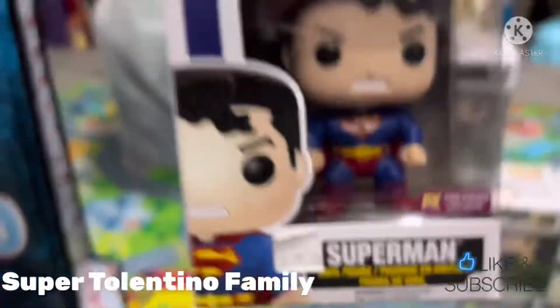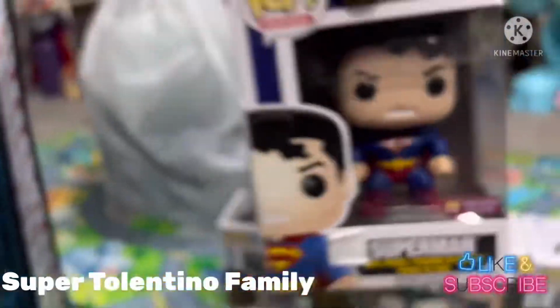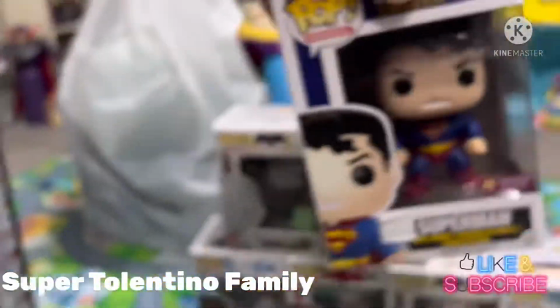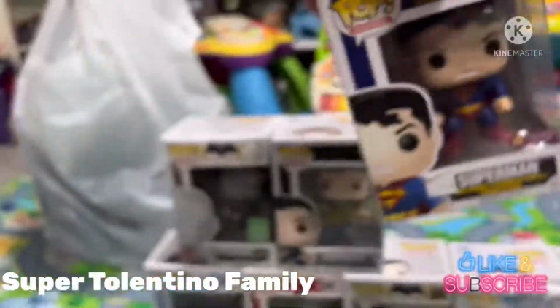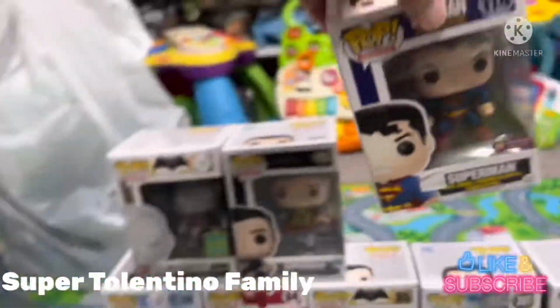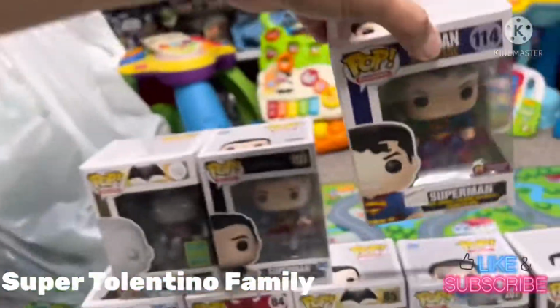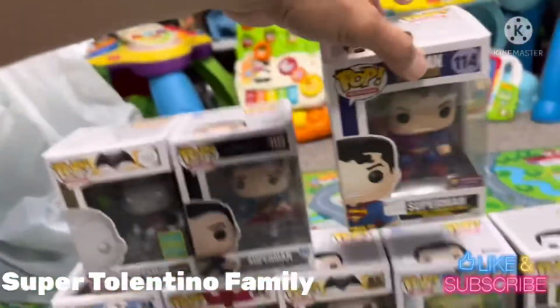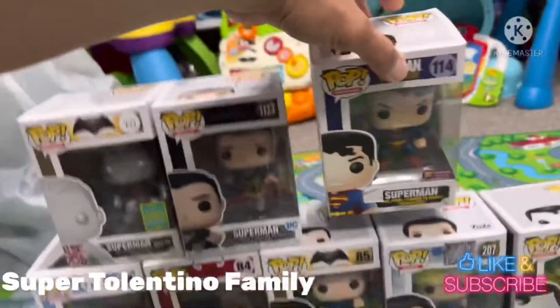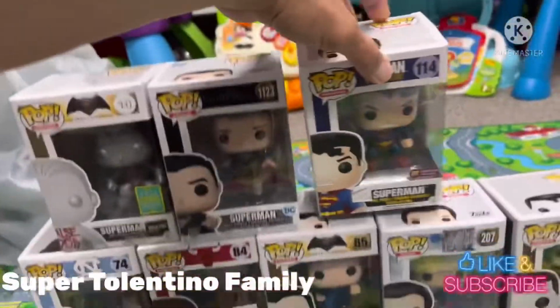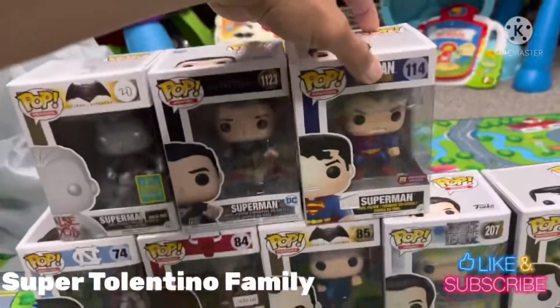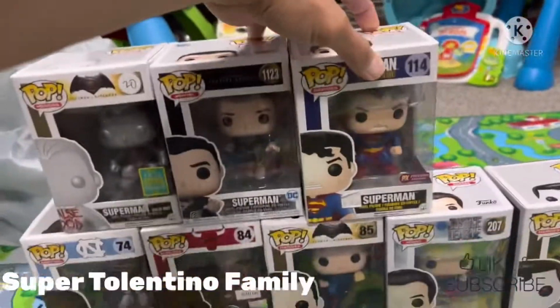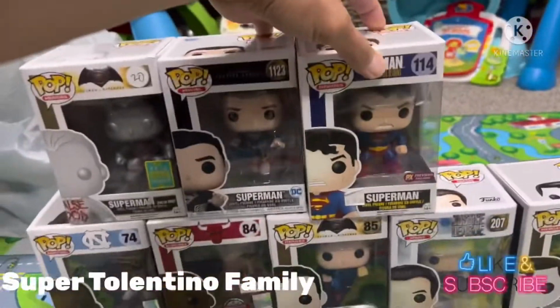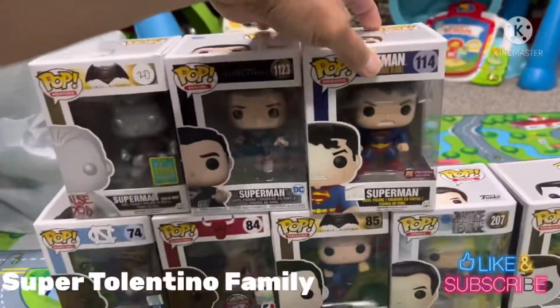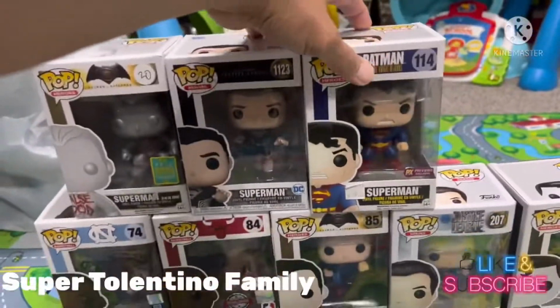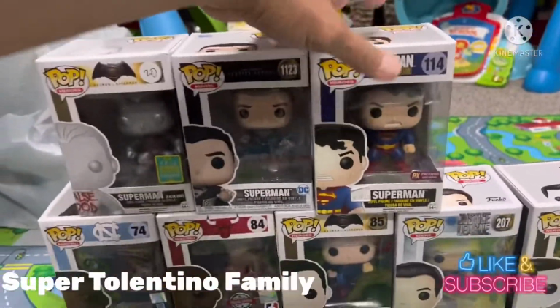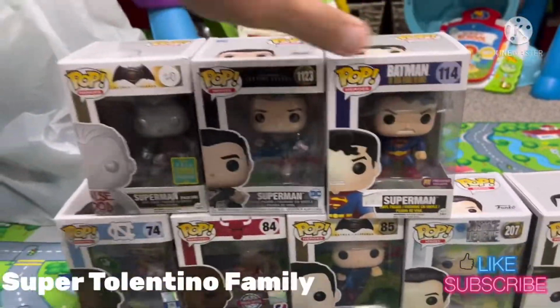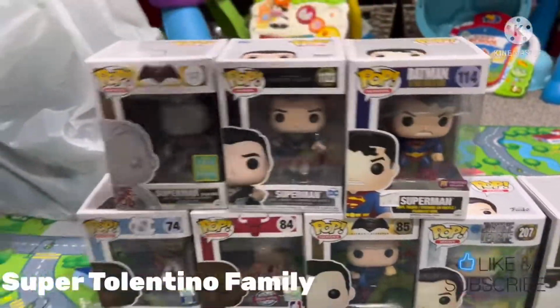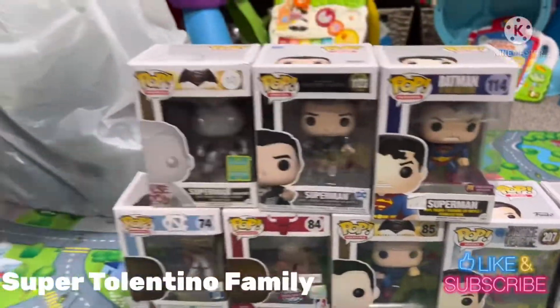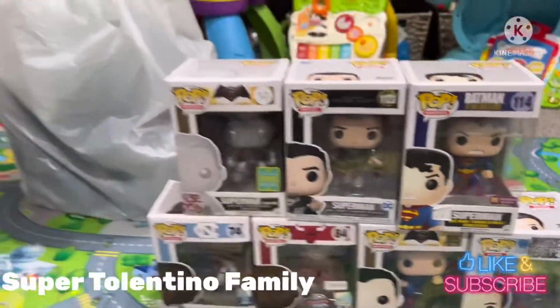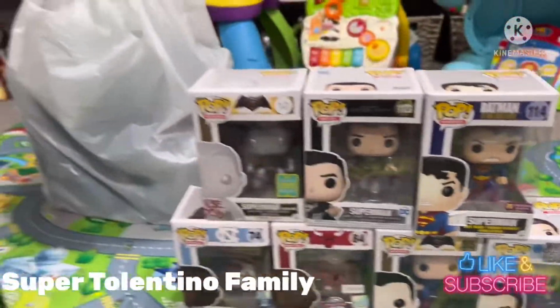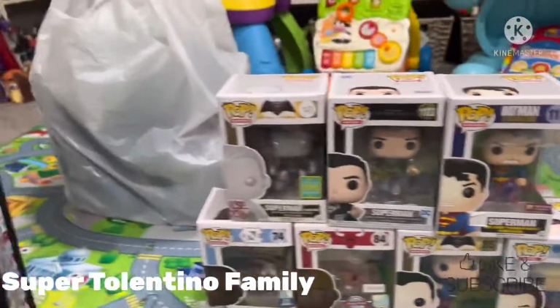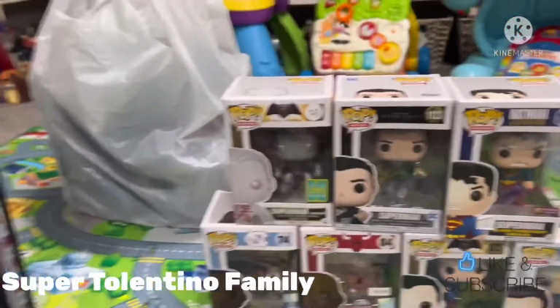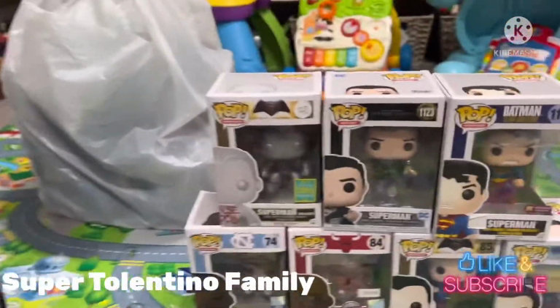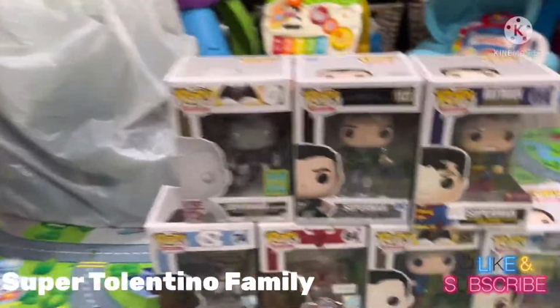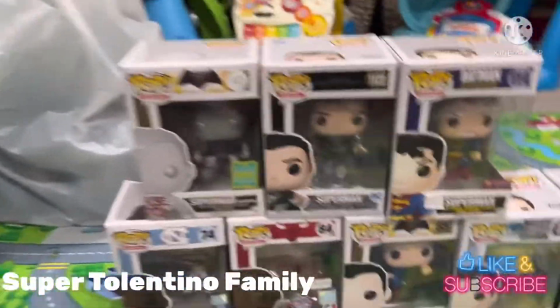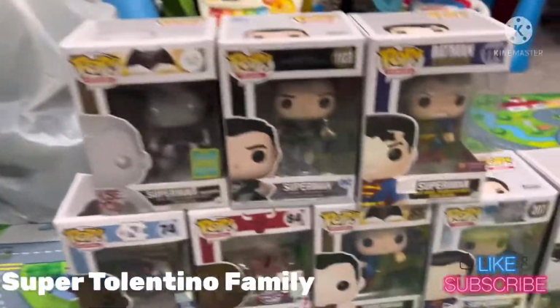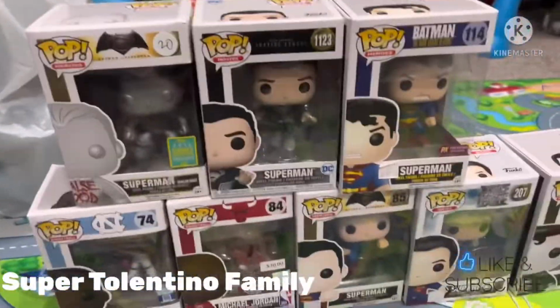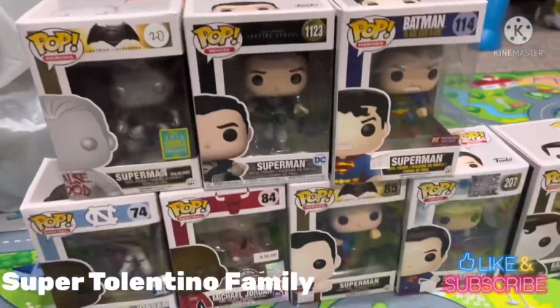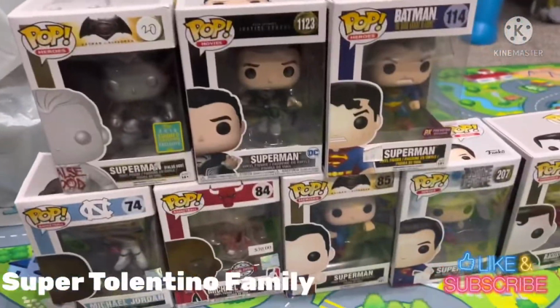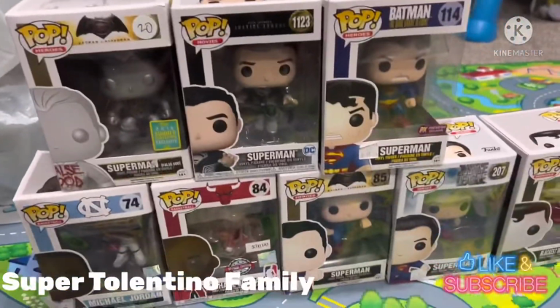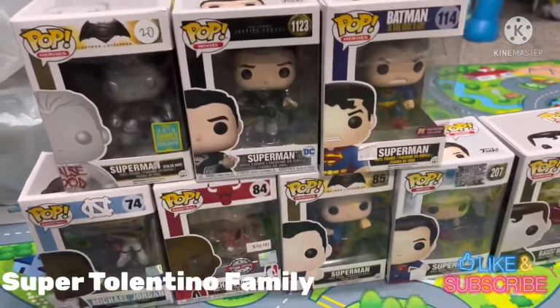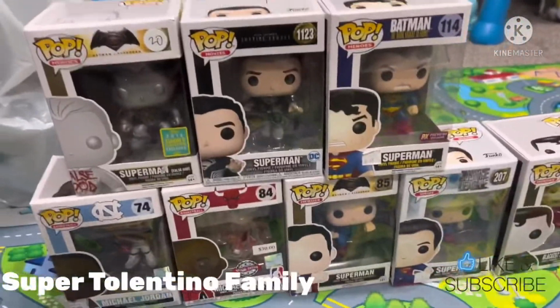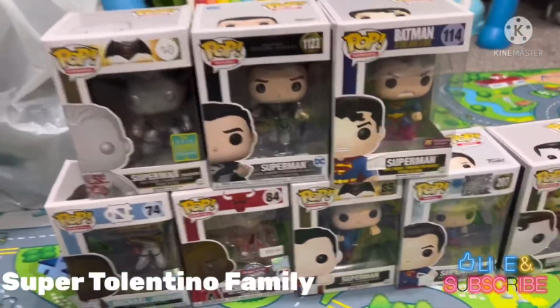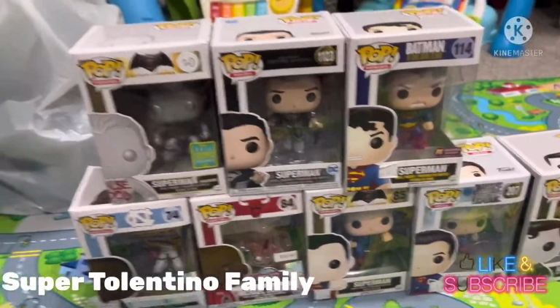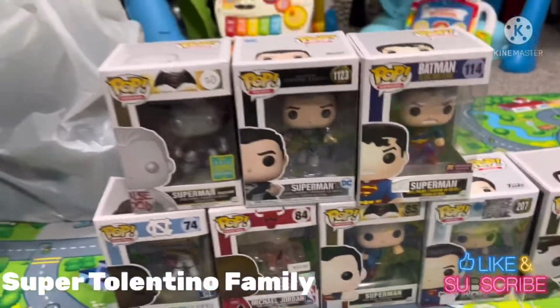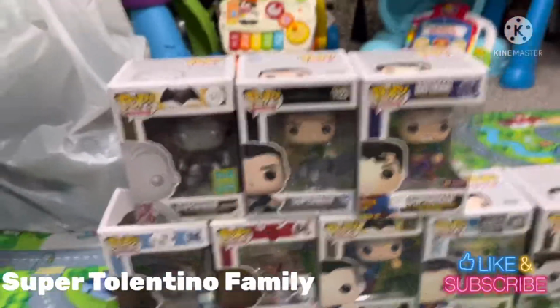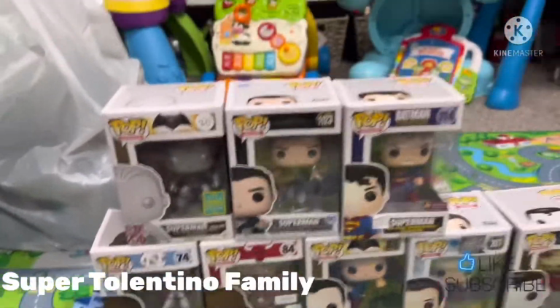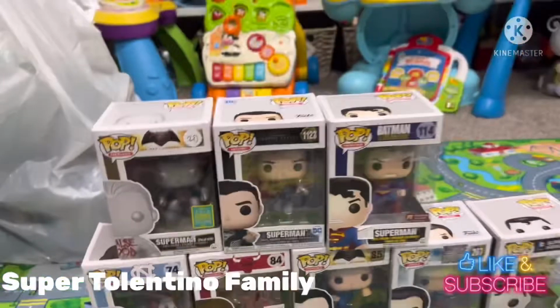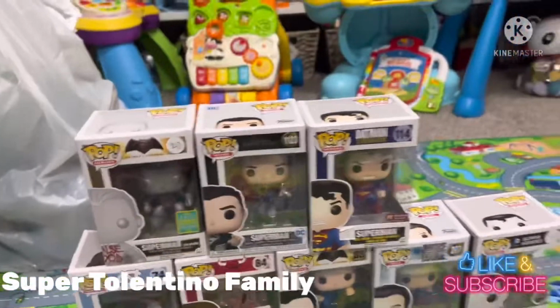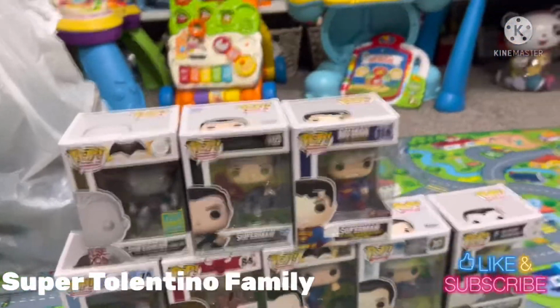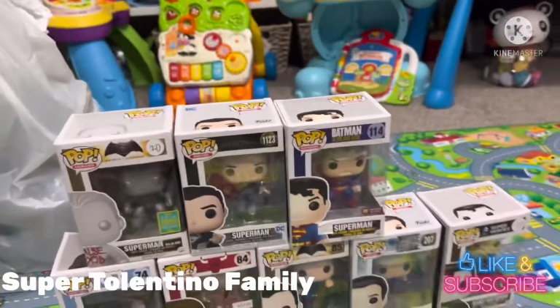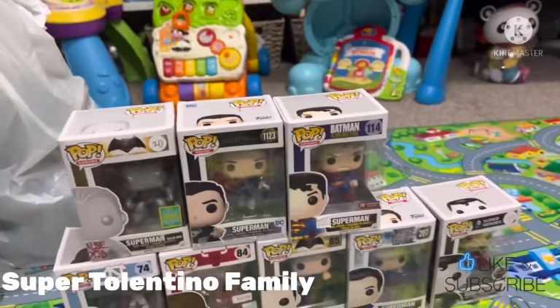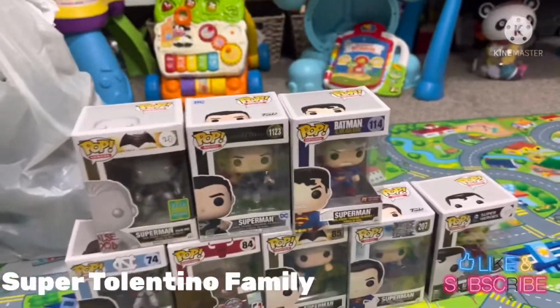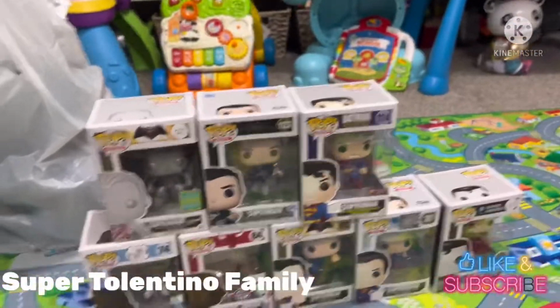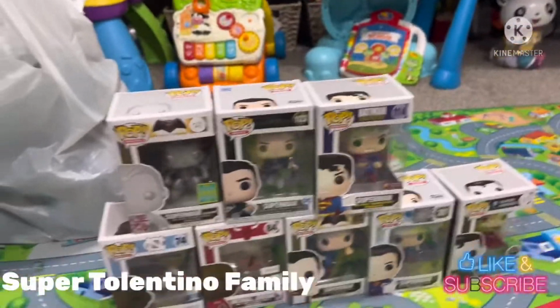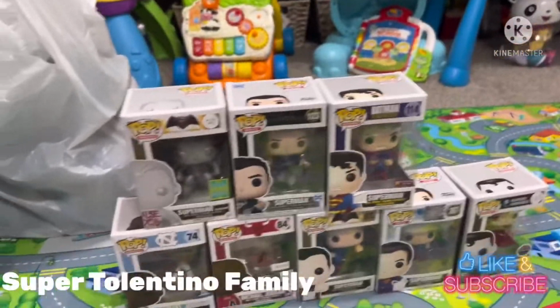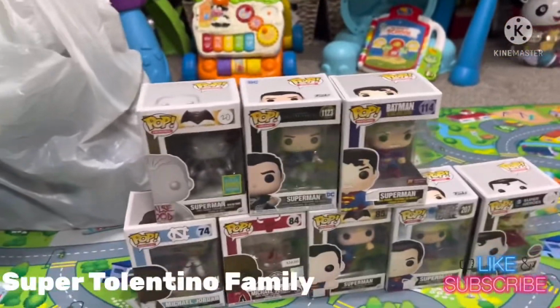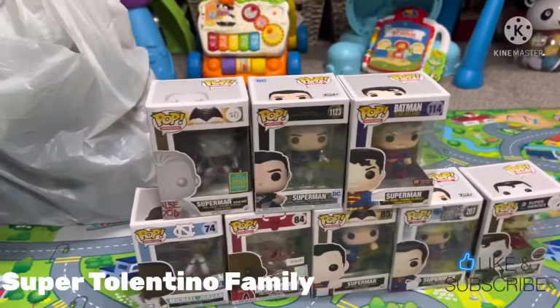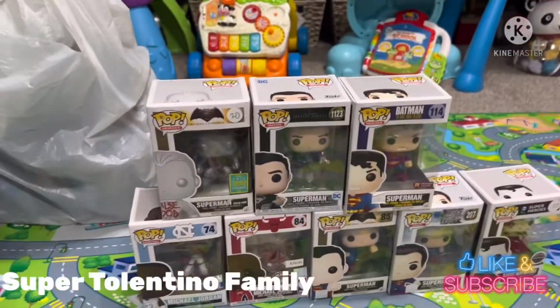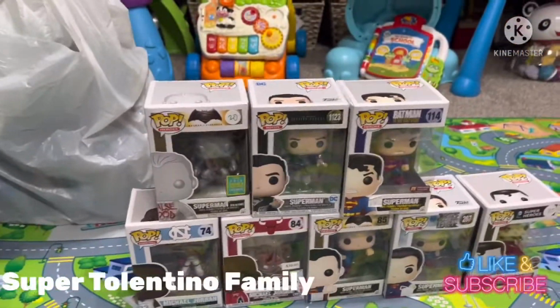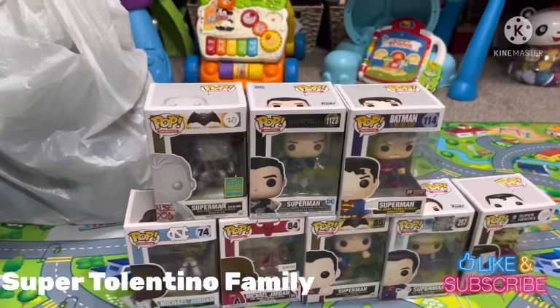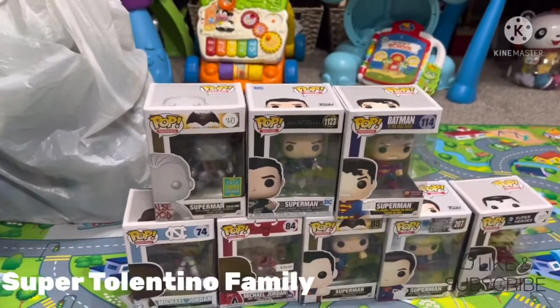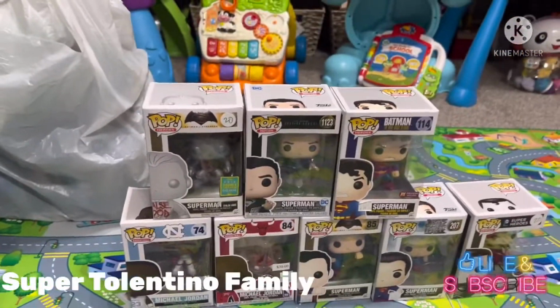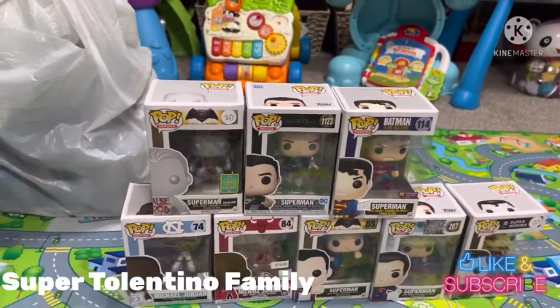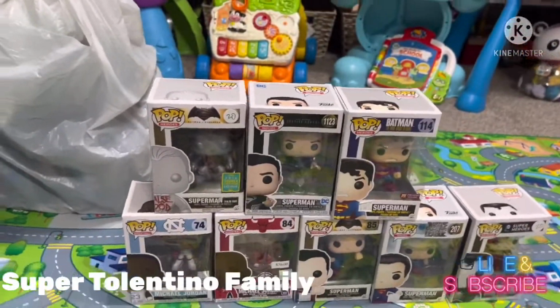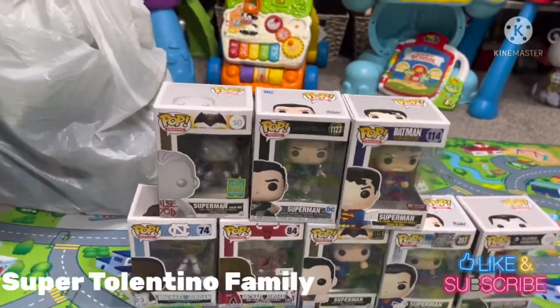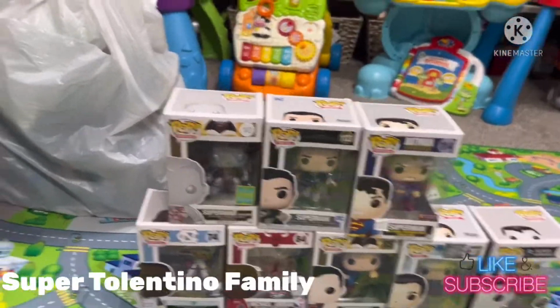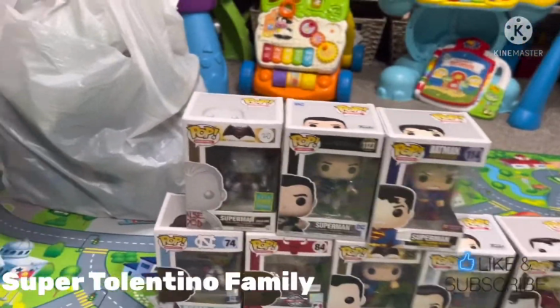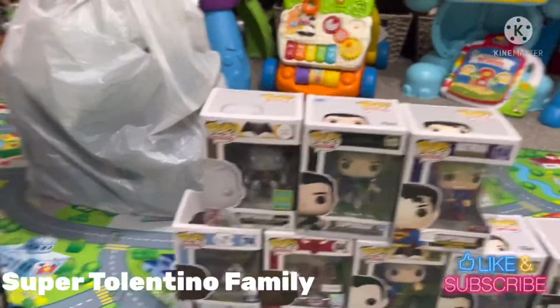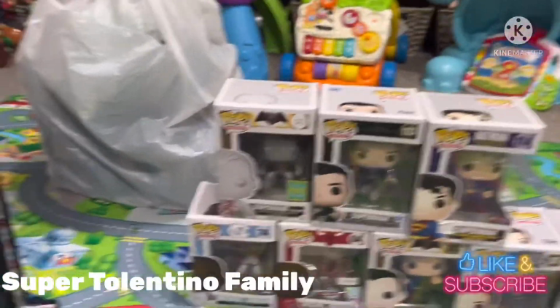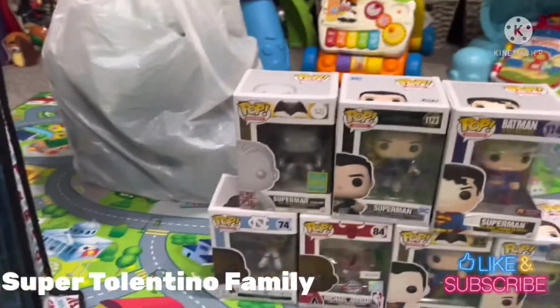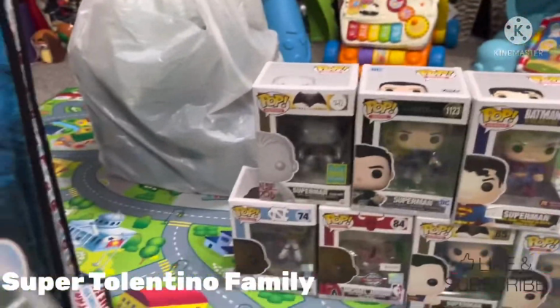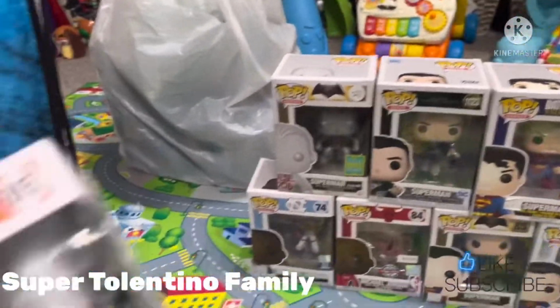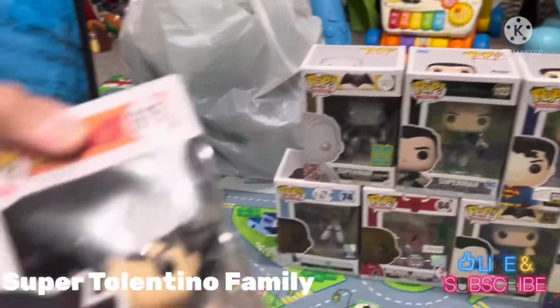Then I also got myself another Superman figure, number 114, and this was just $18. My wife was actually telling me to buy more, but I didn't want to spend too much.